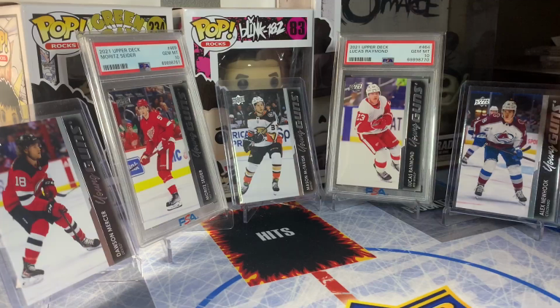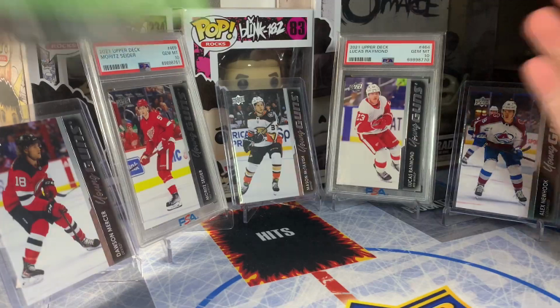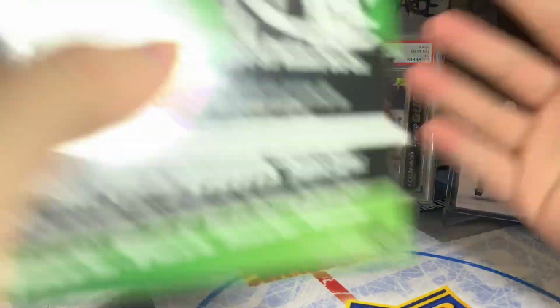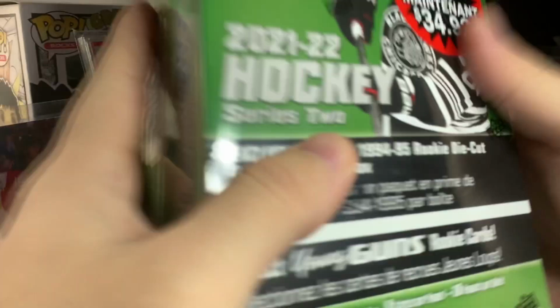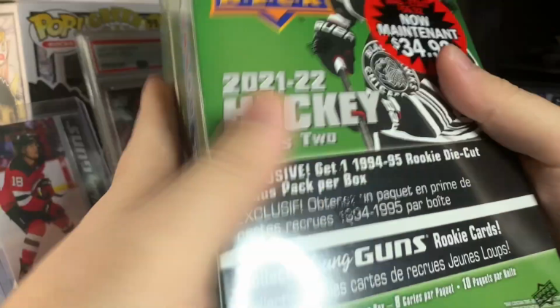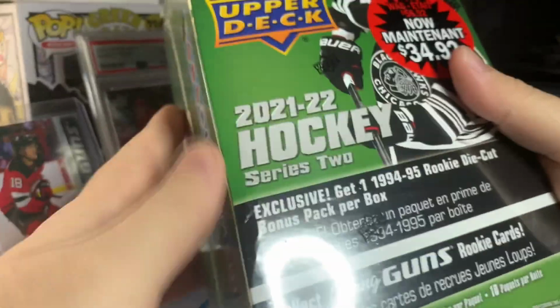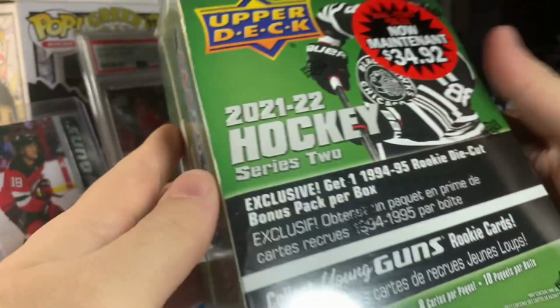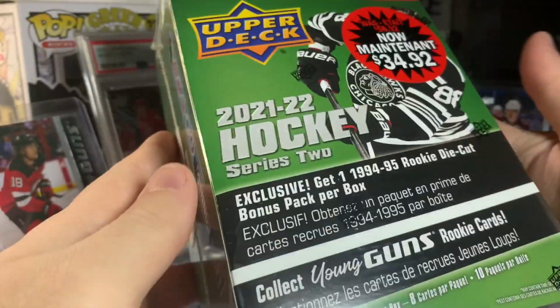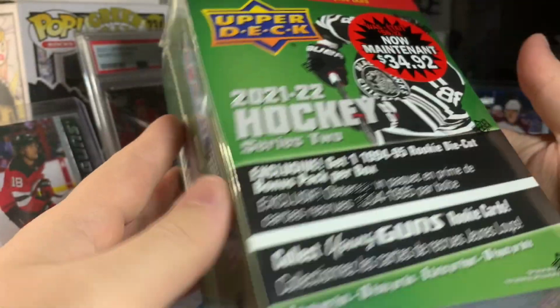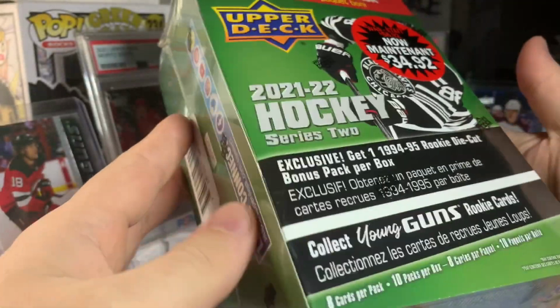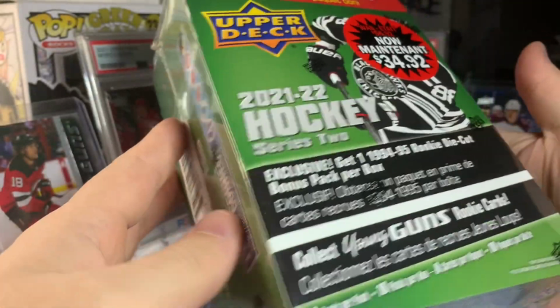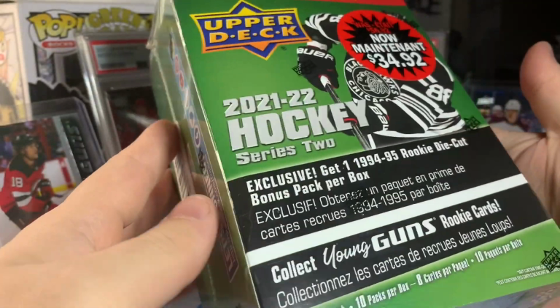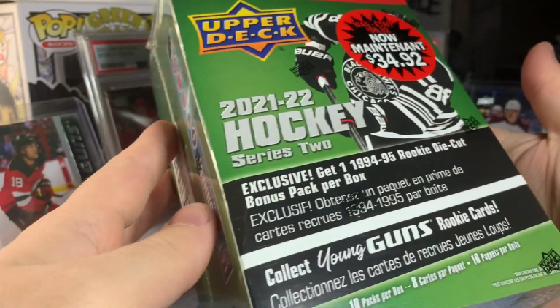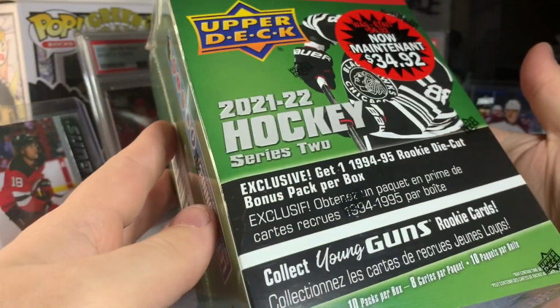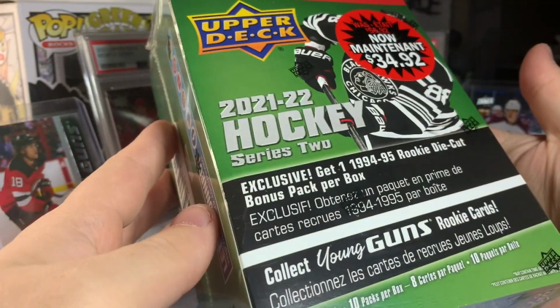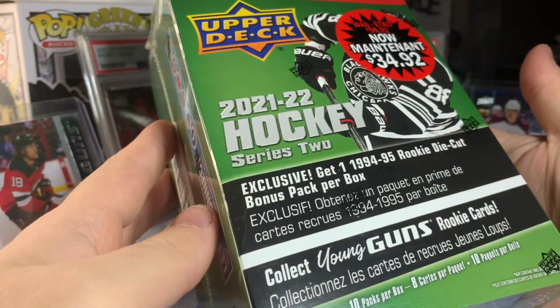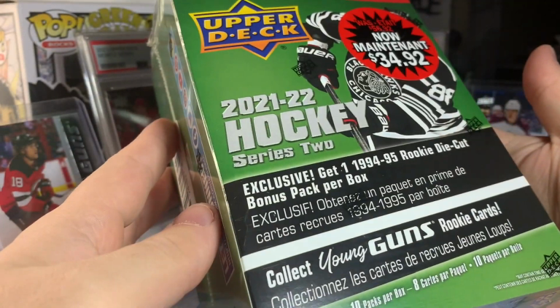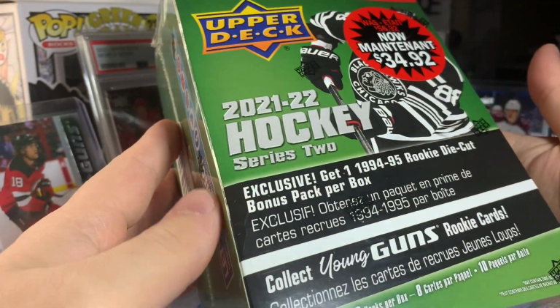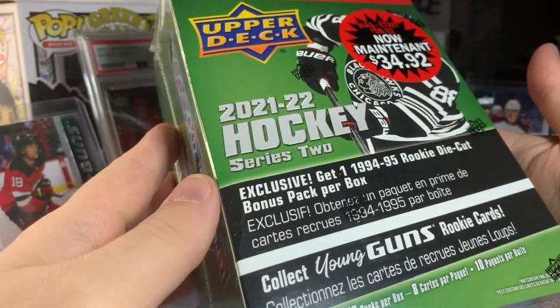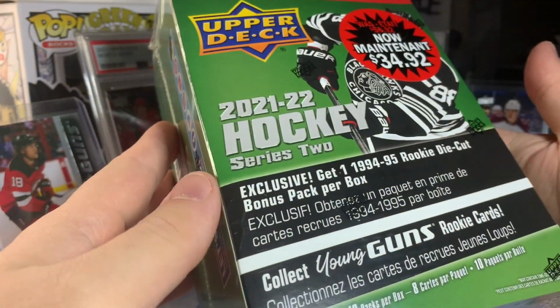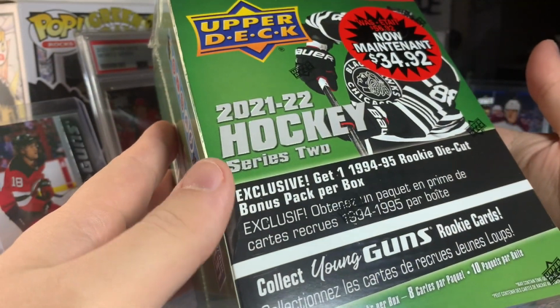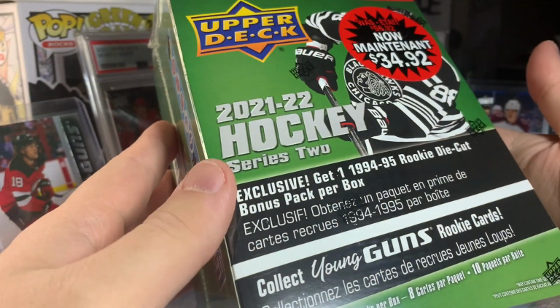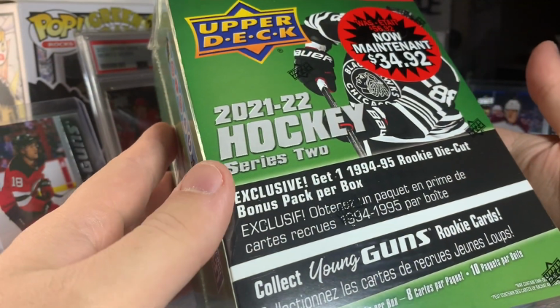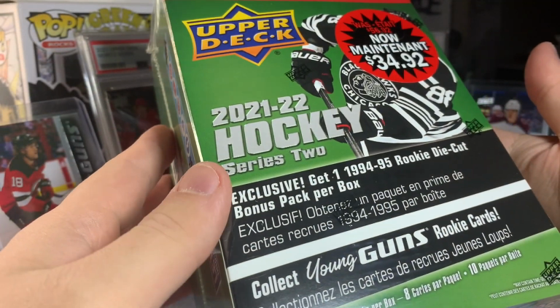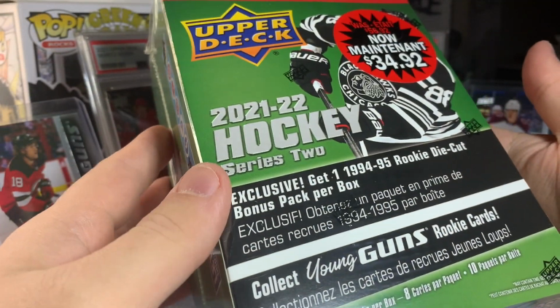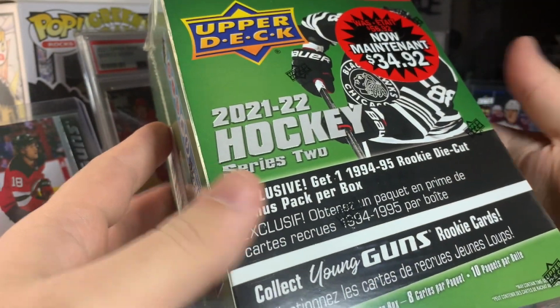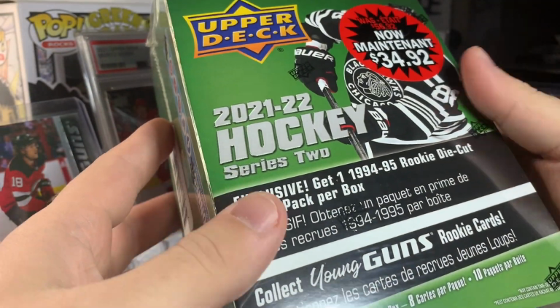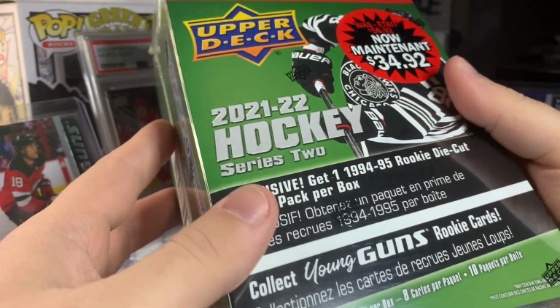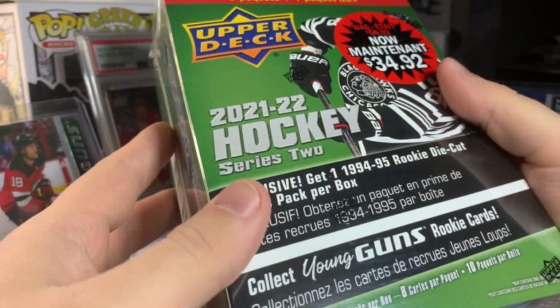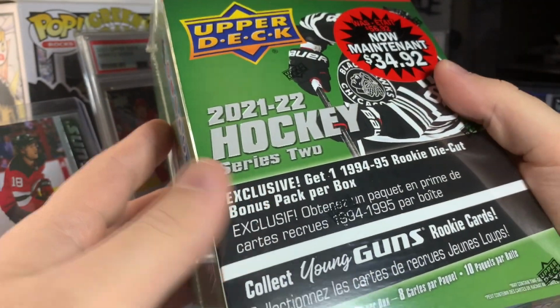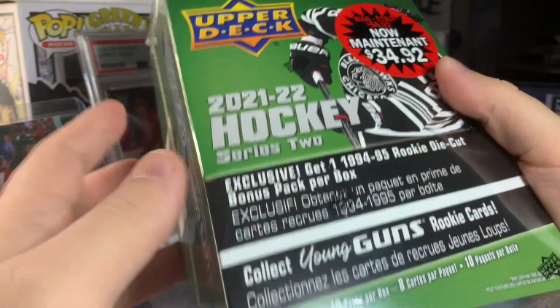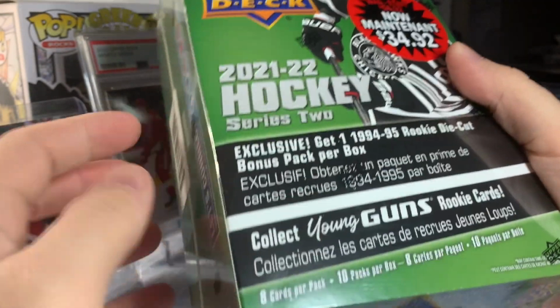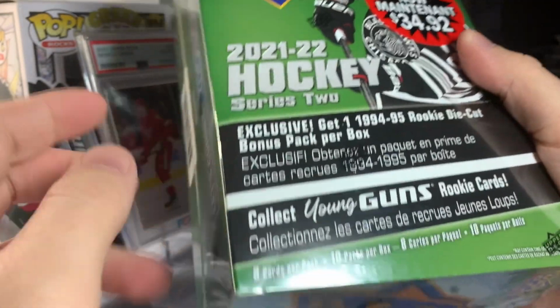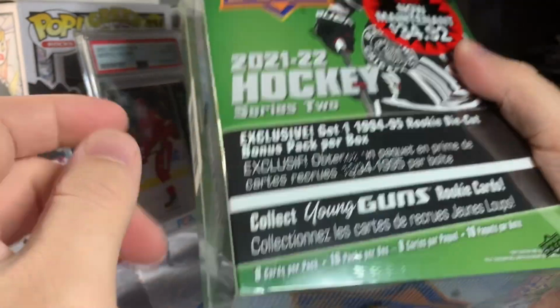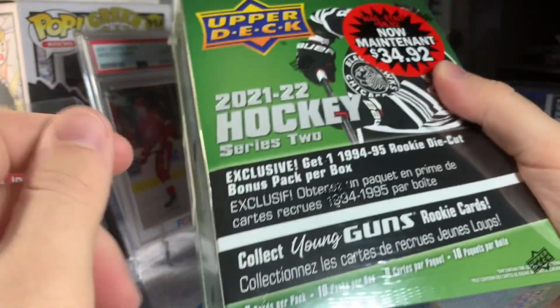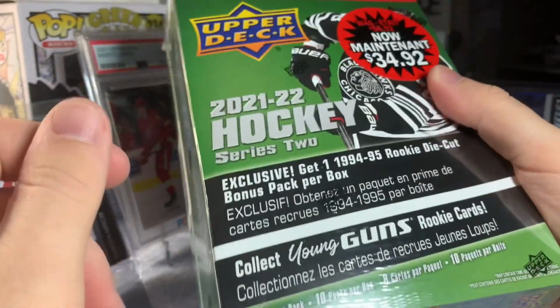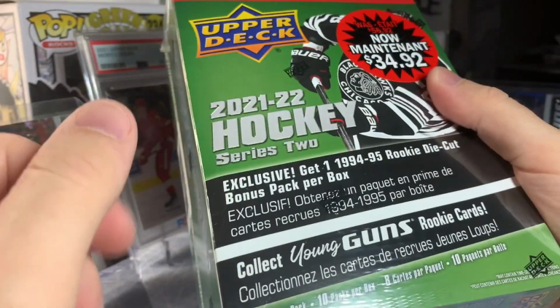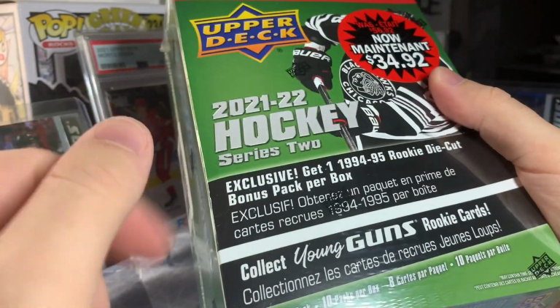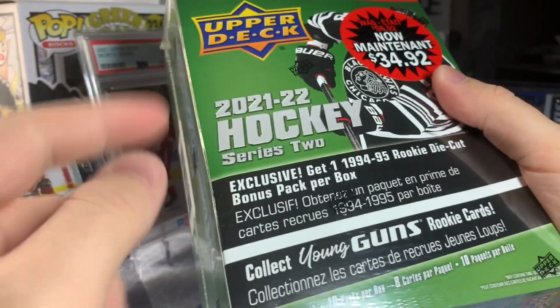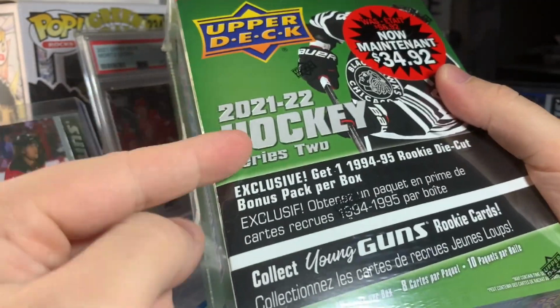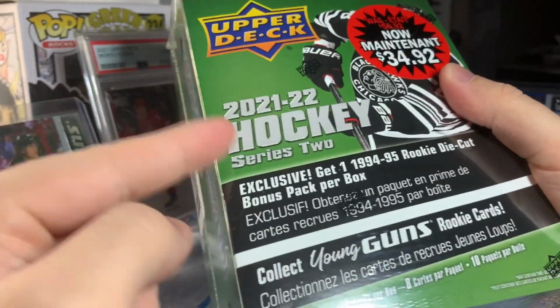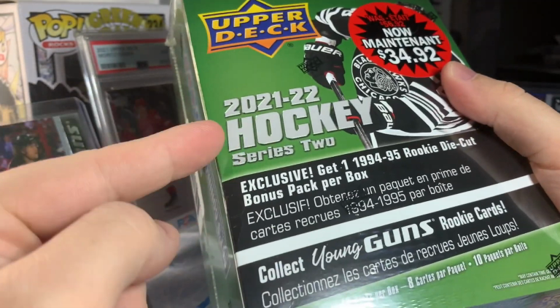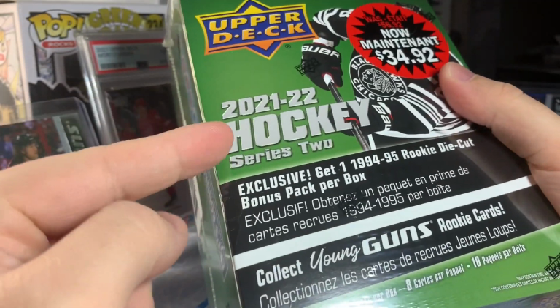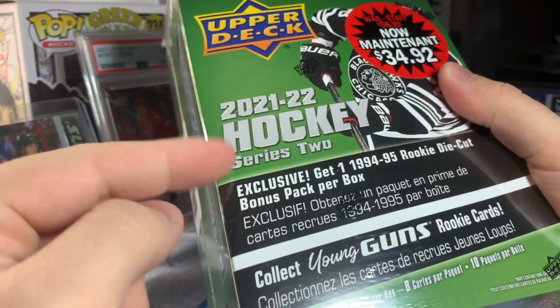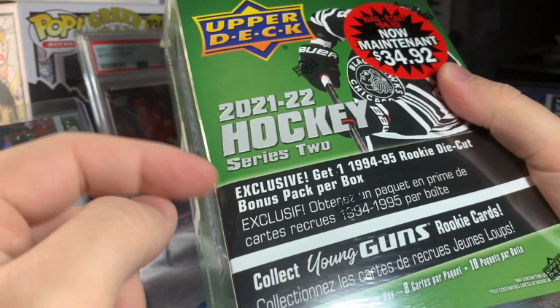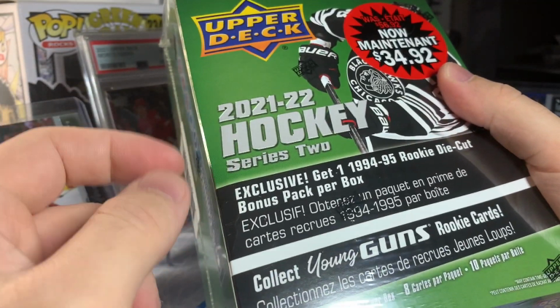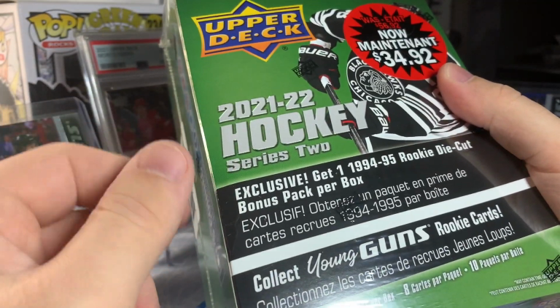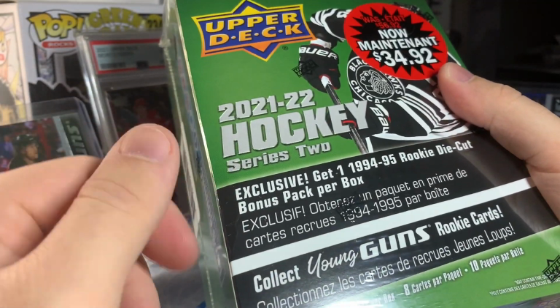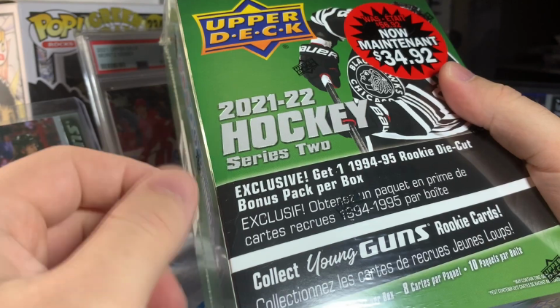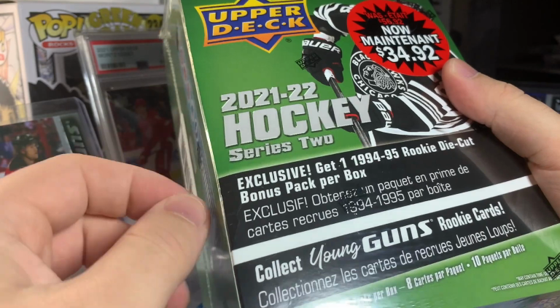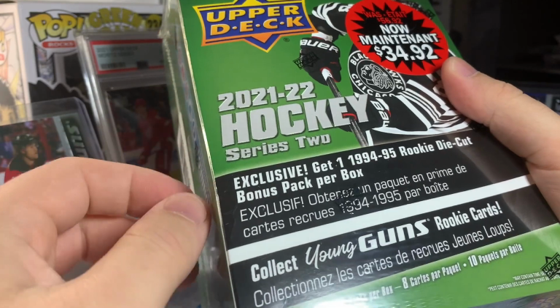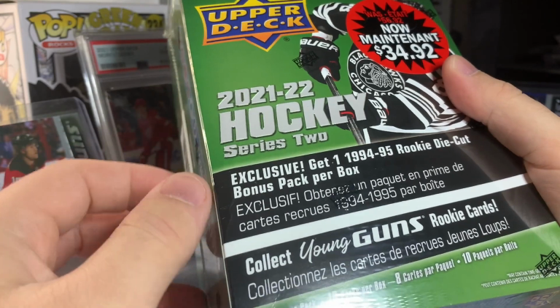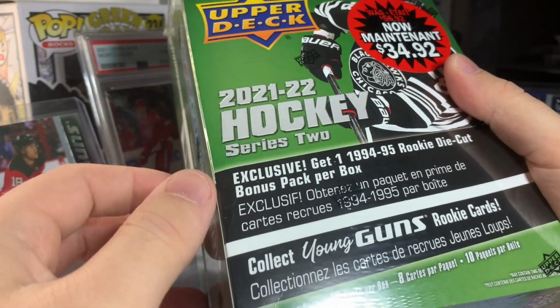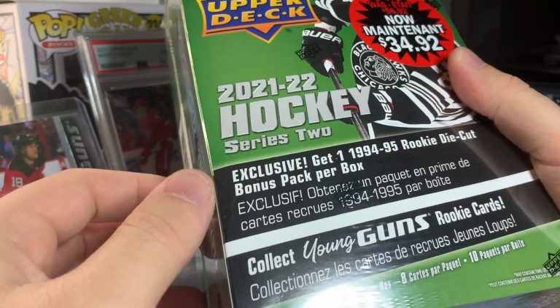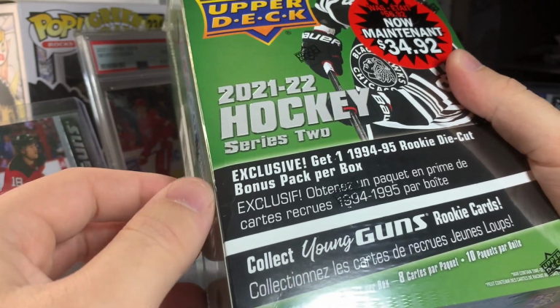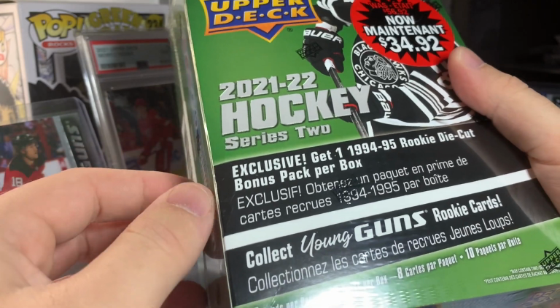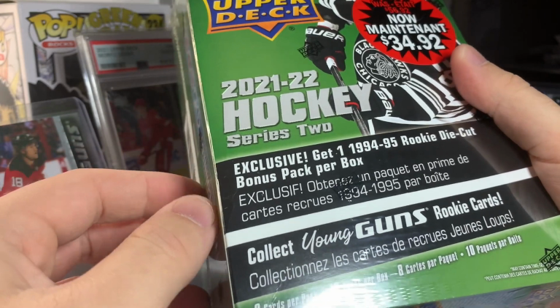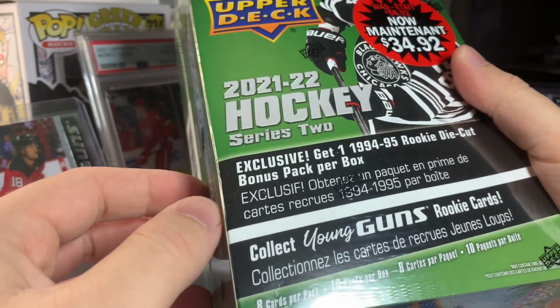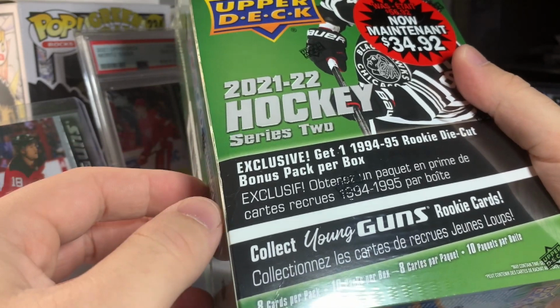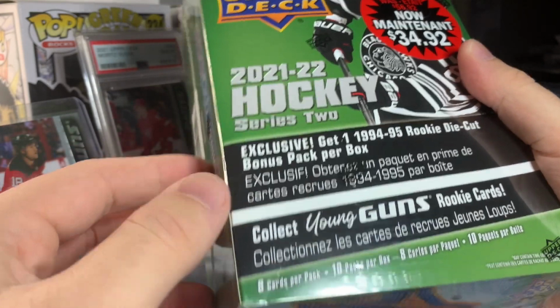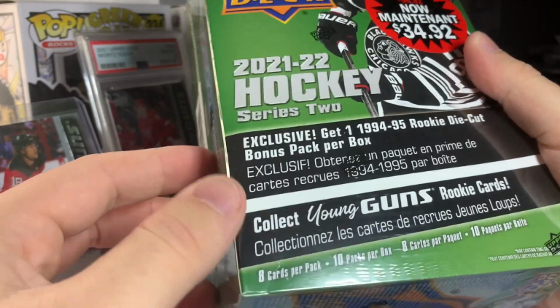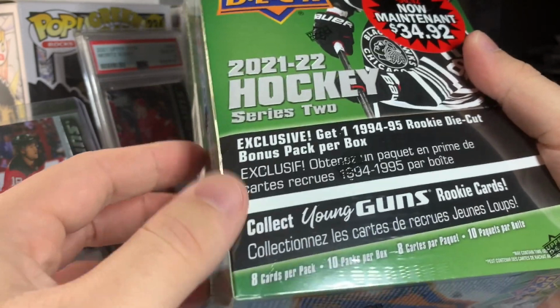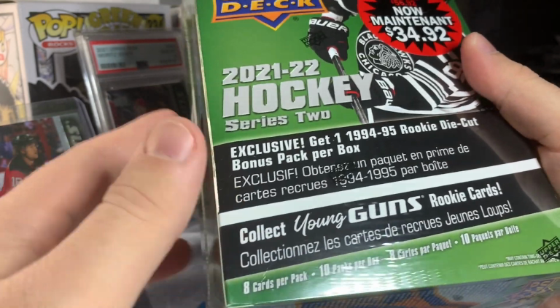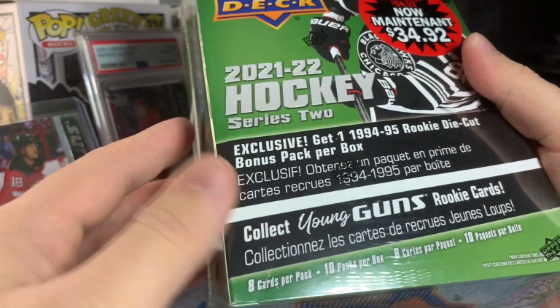What's going on, ladies and gentlemen? How you doing today? I hope you're excited because today we're ripping into a mega box of 2022 Series 2 Hockey.